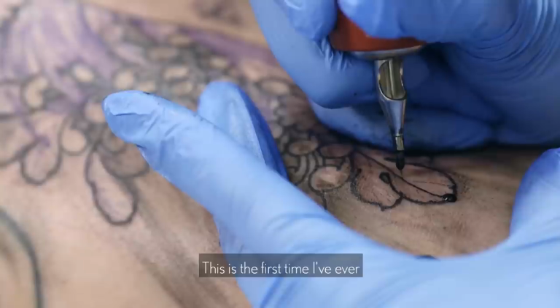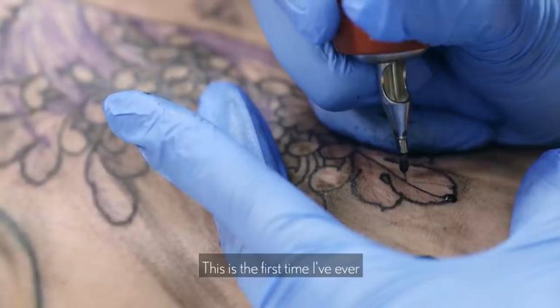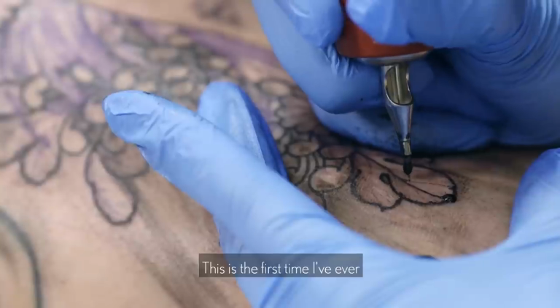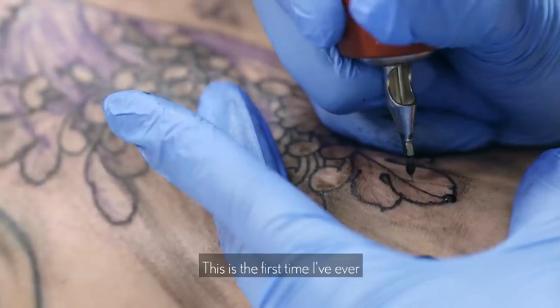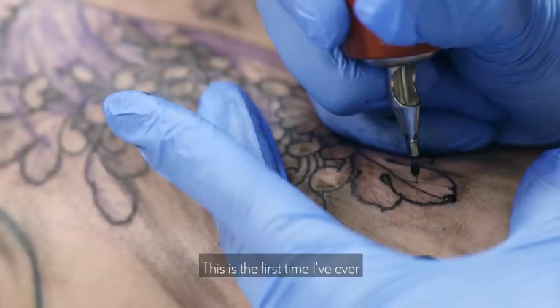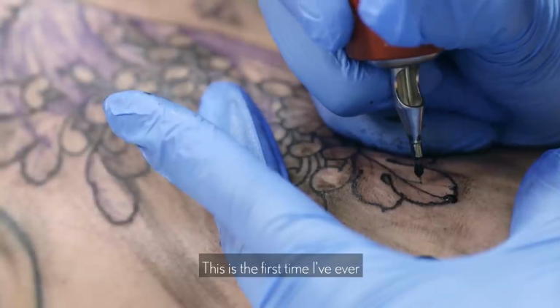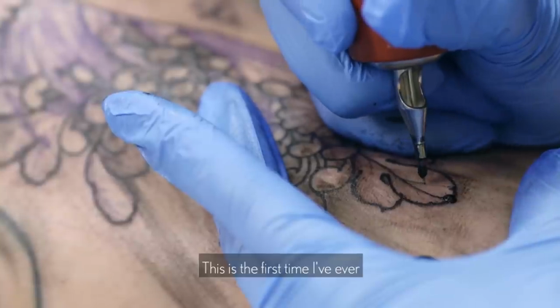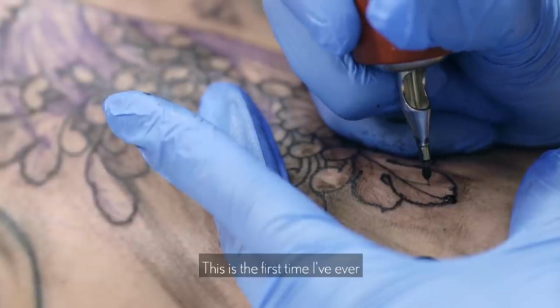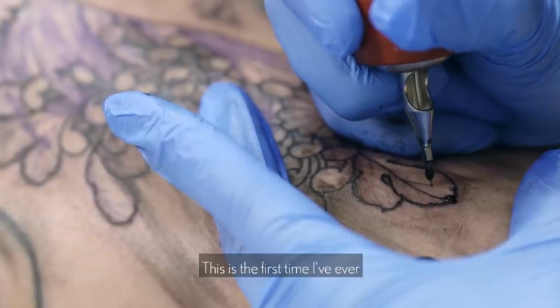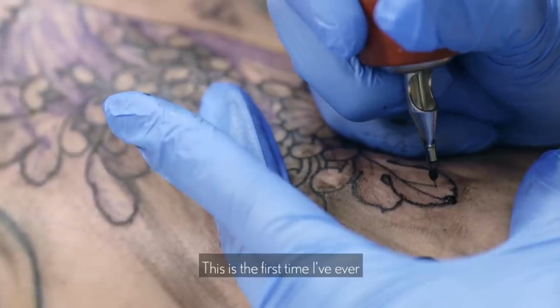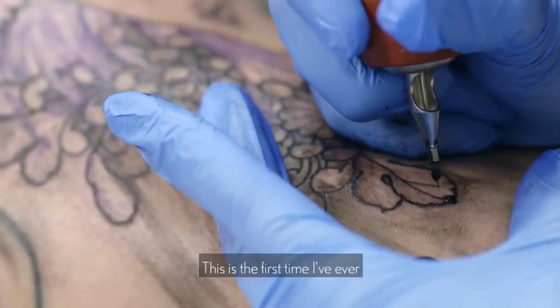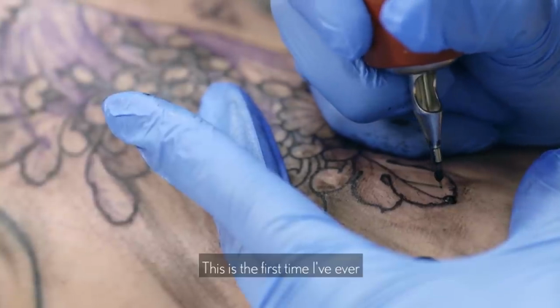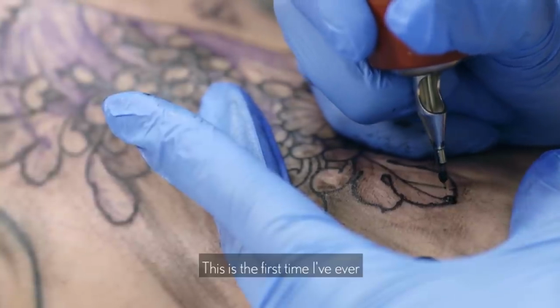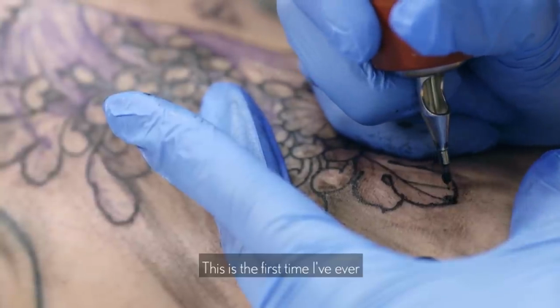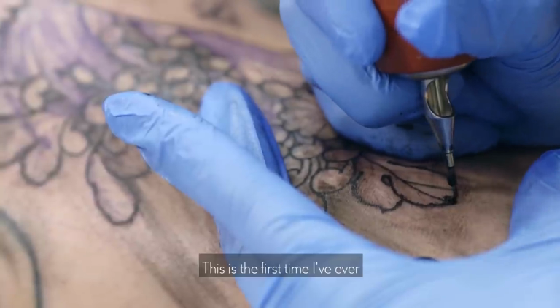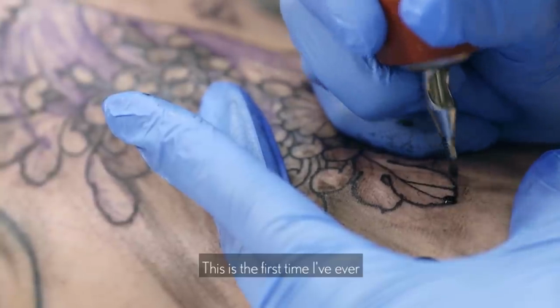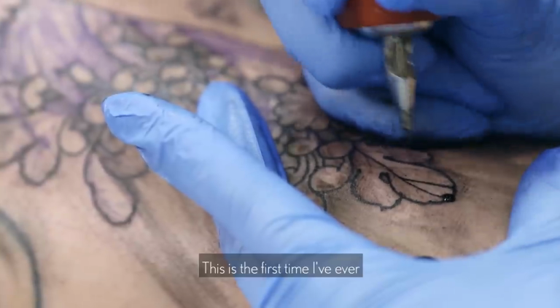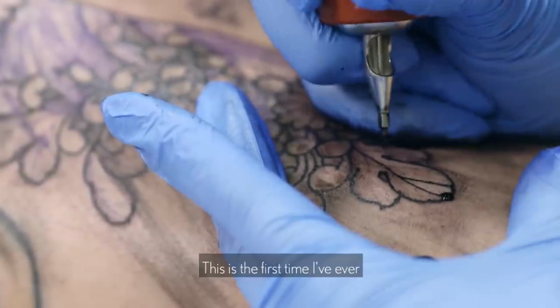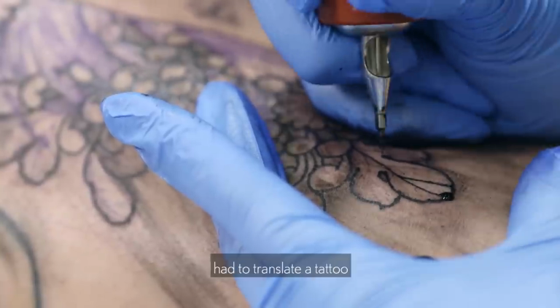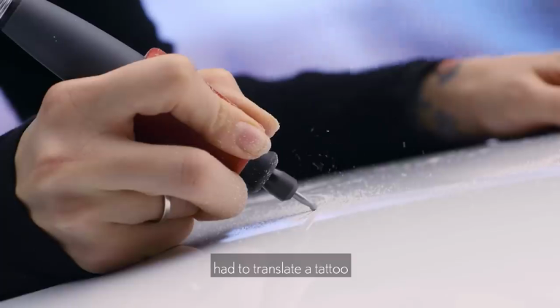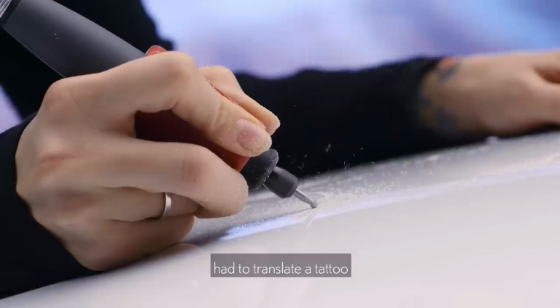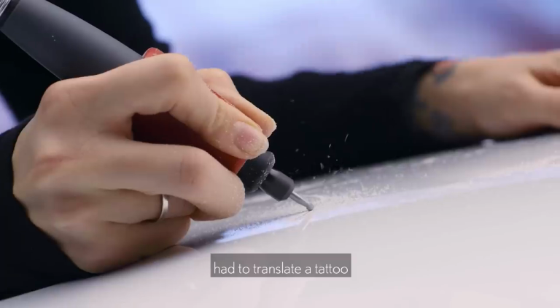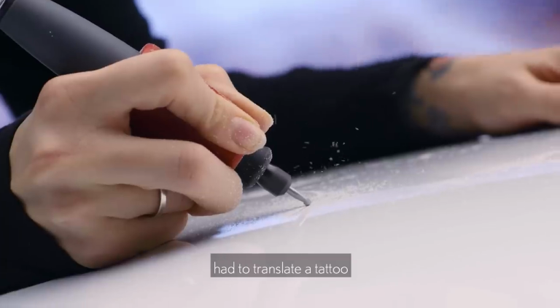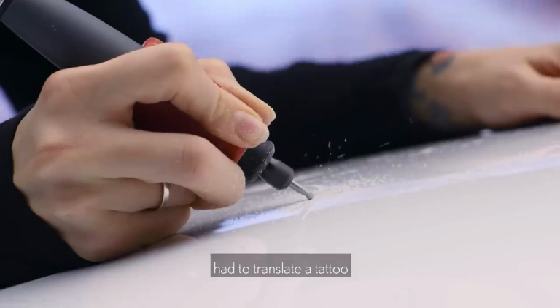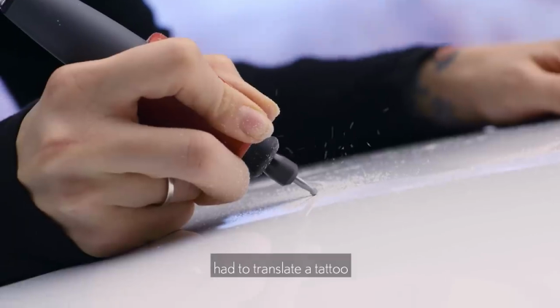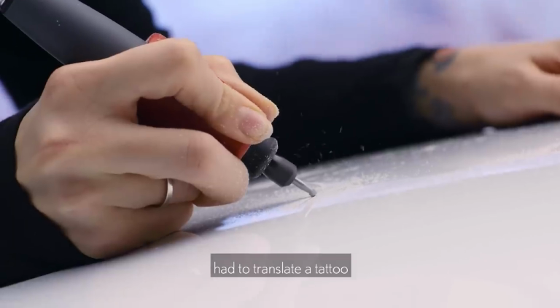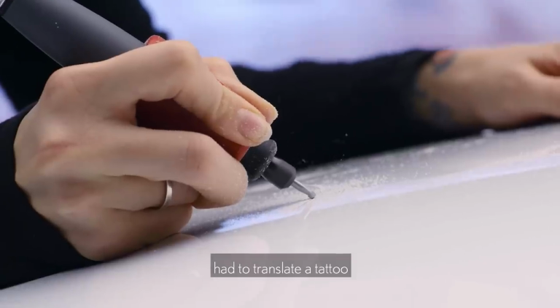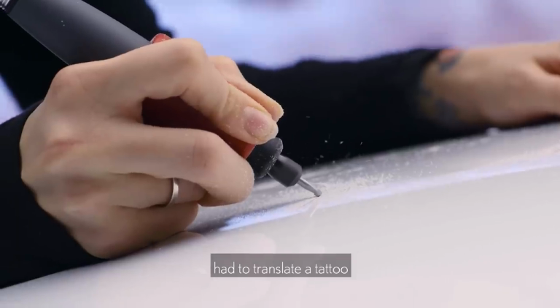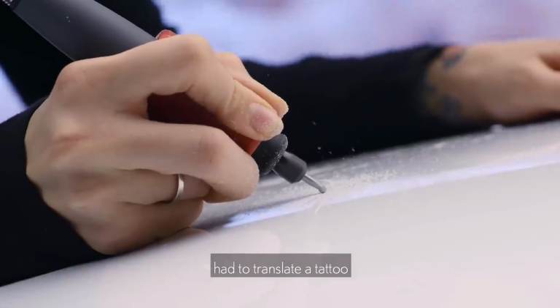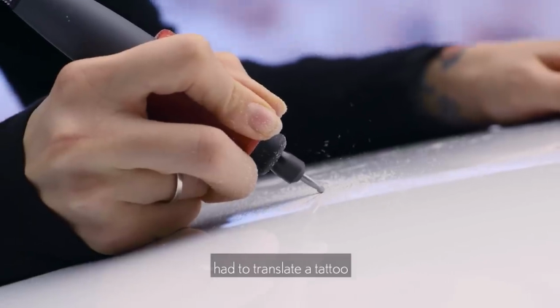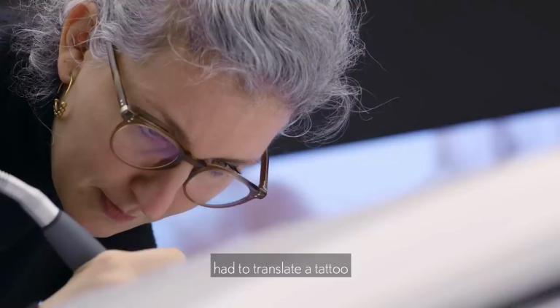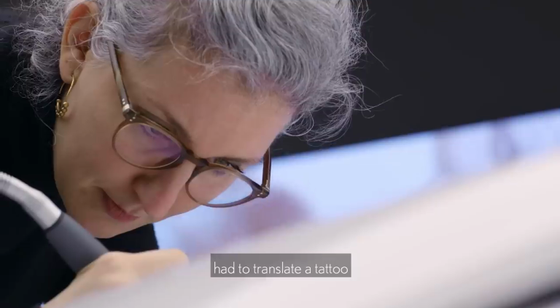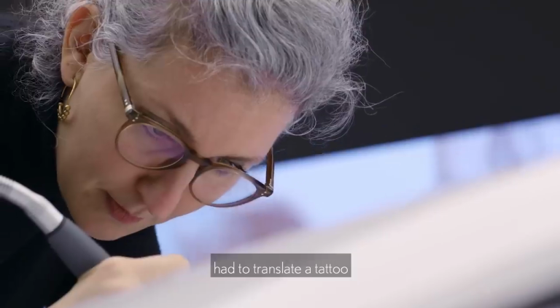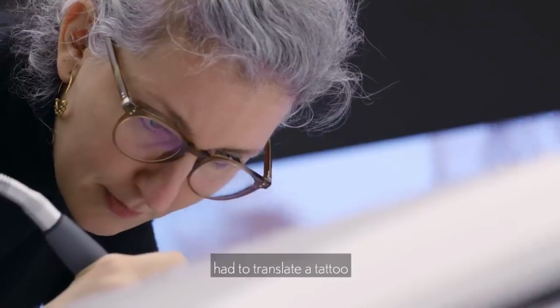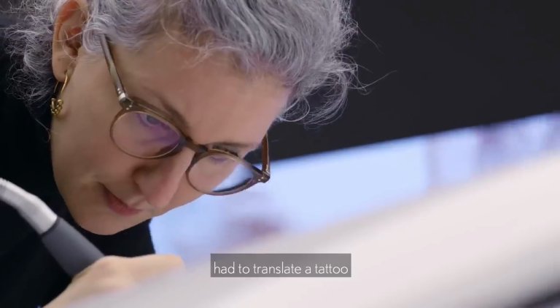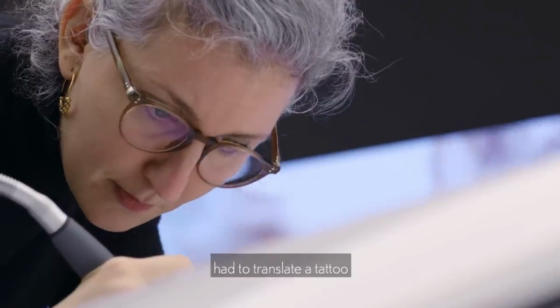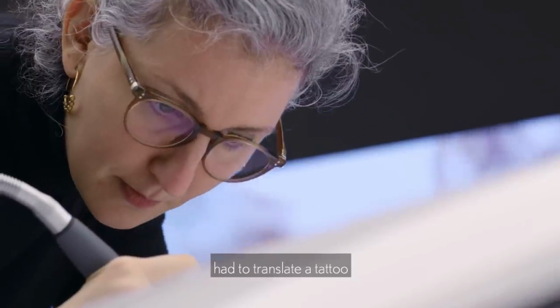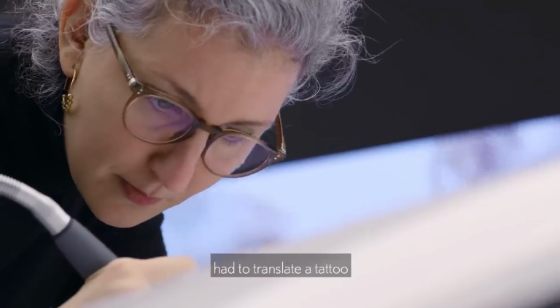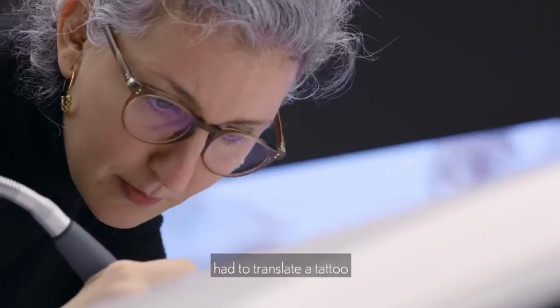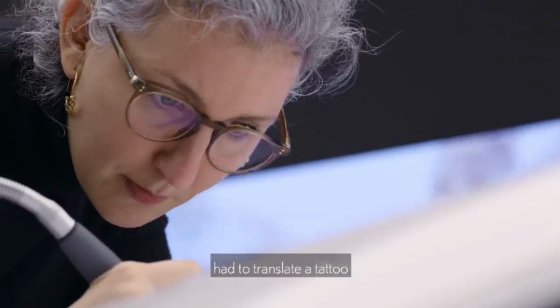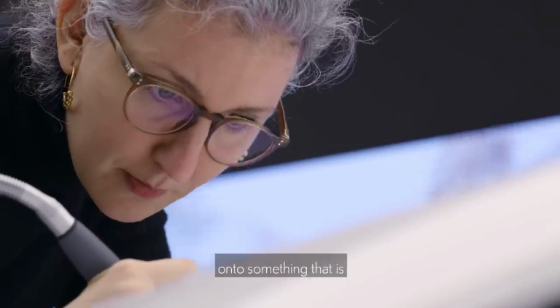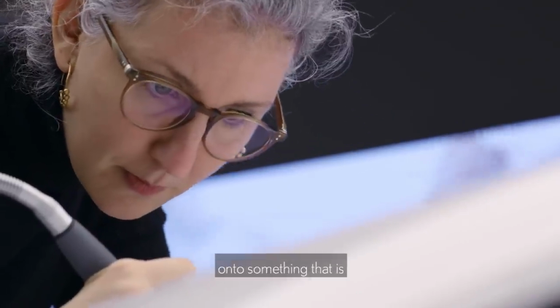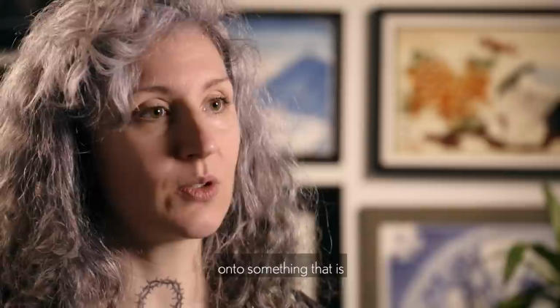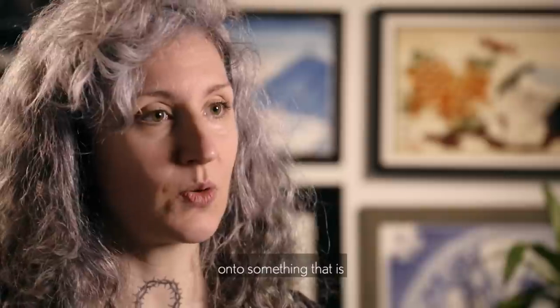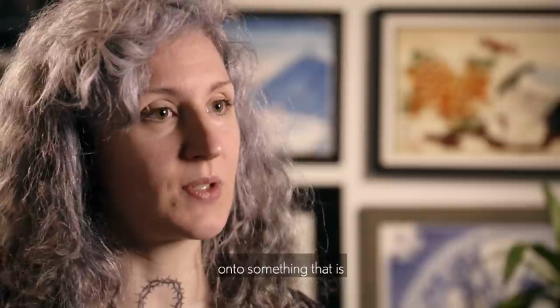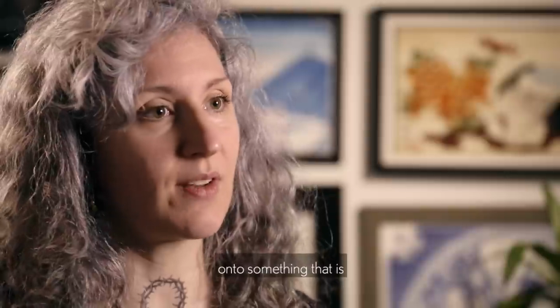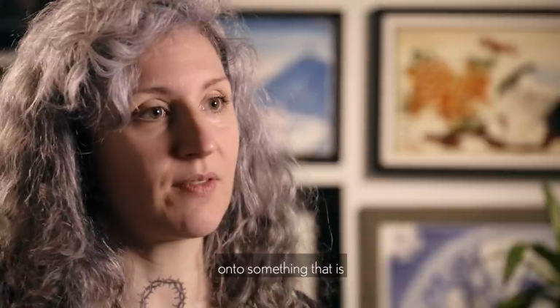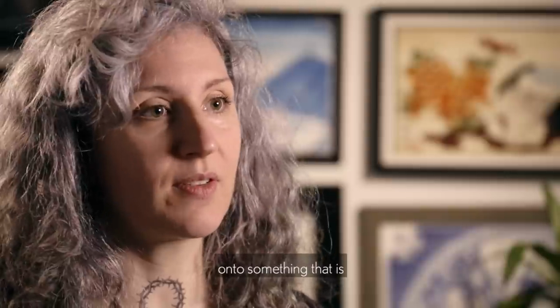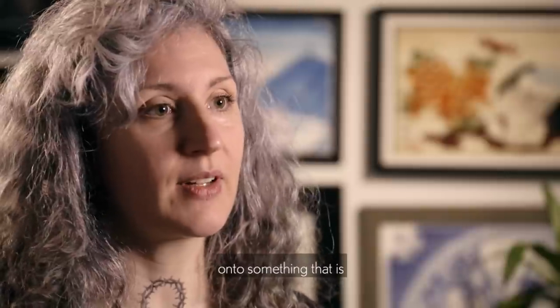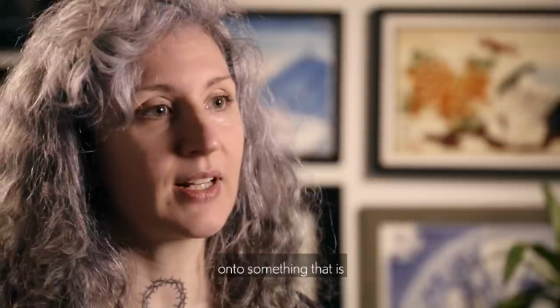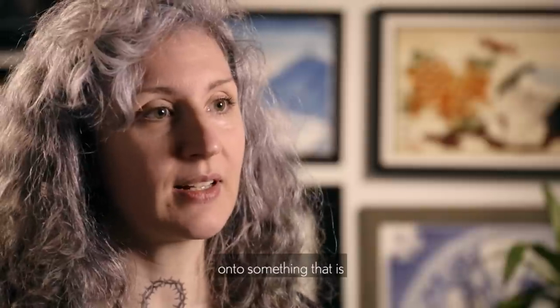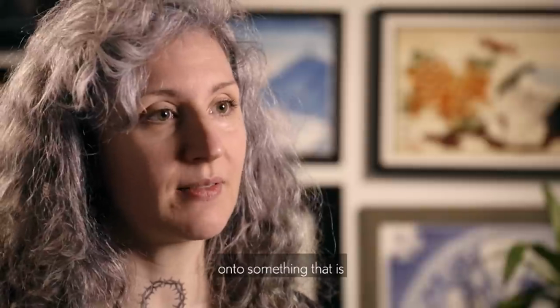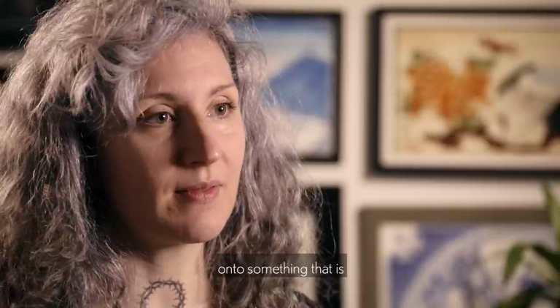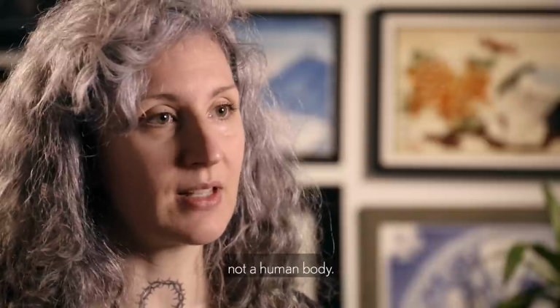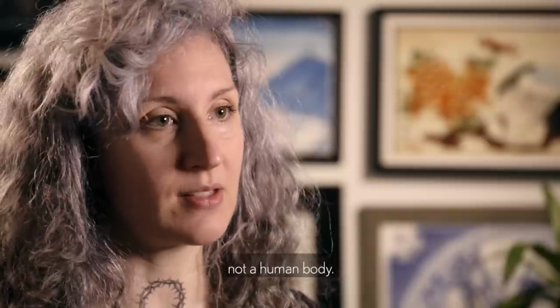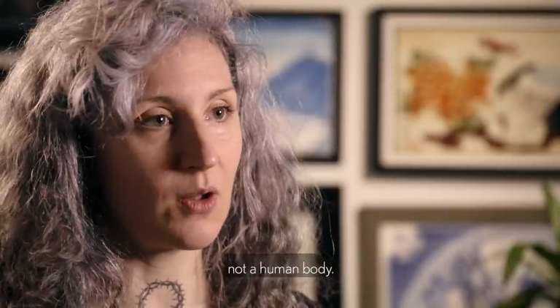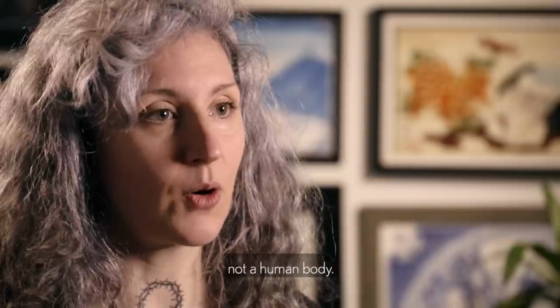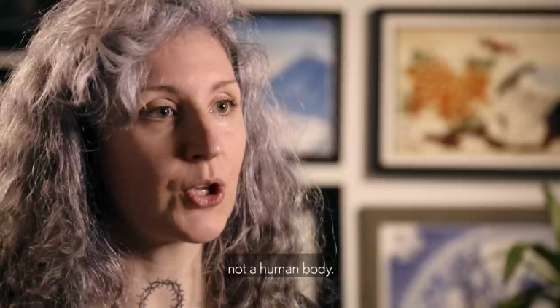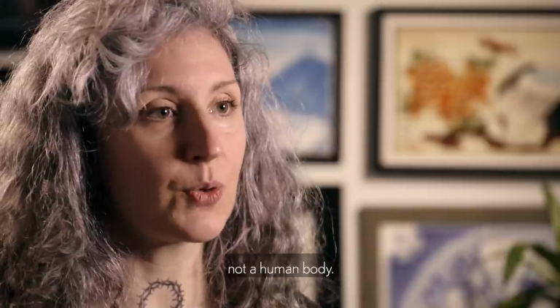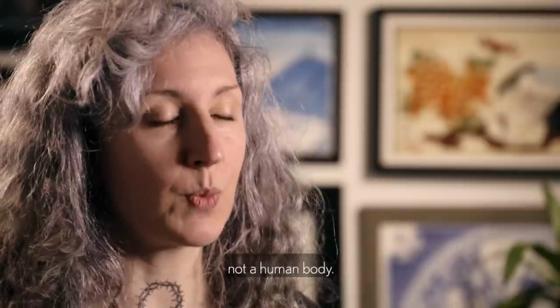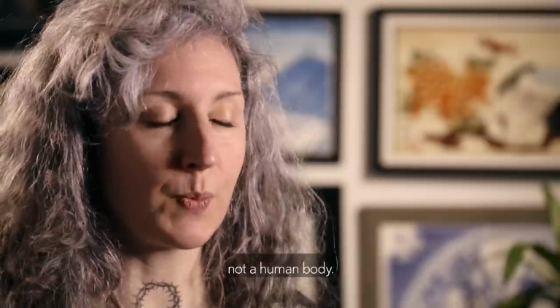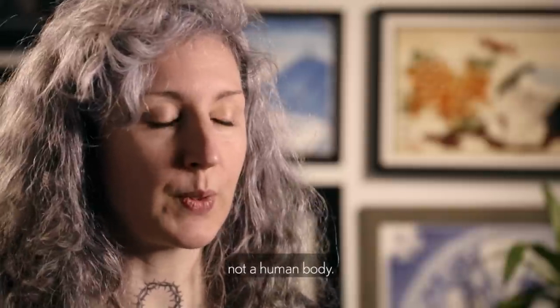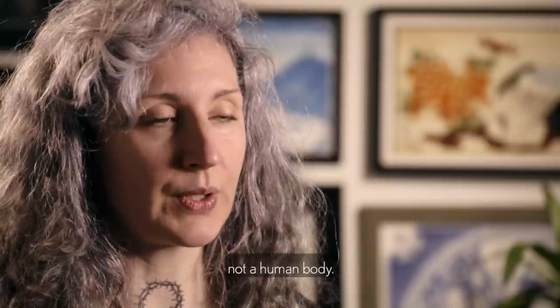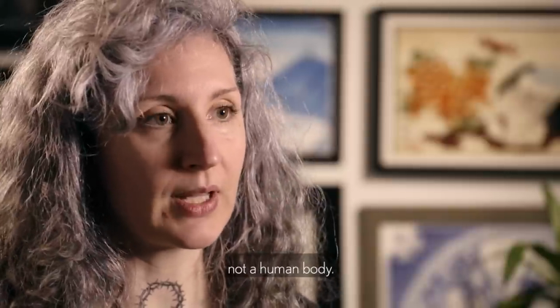This is the first time ever that I have to translate a tattoo into something that is not a human body.